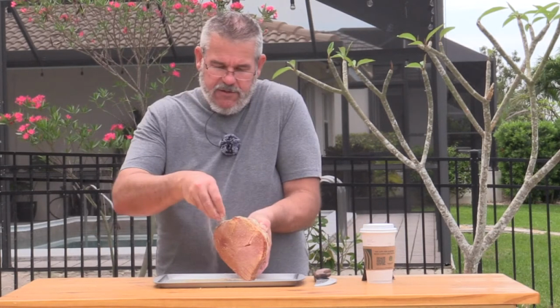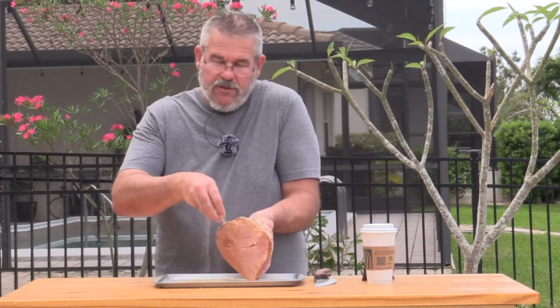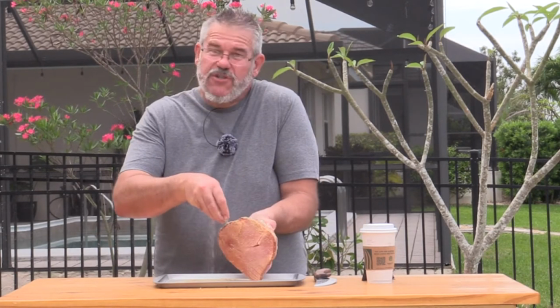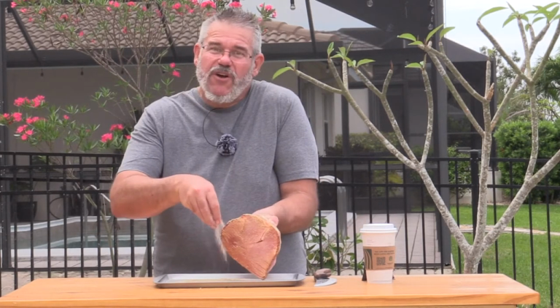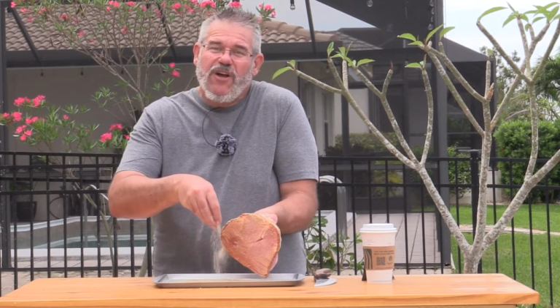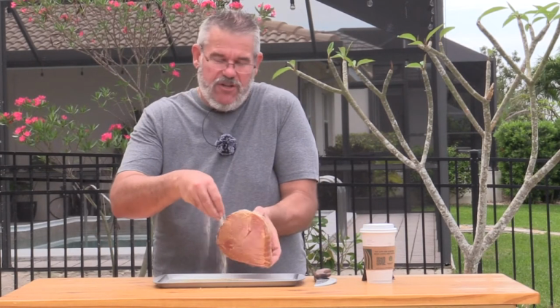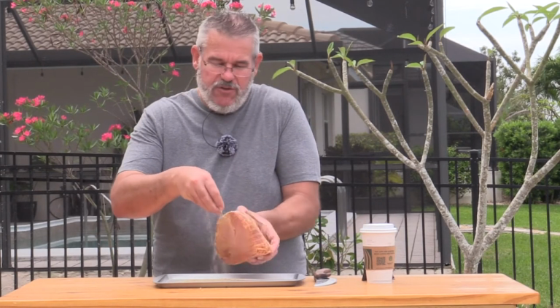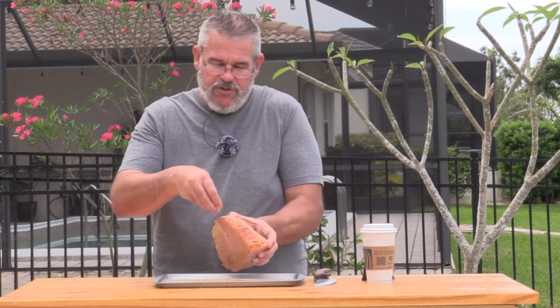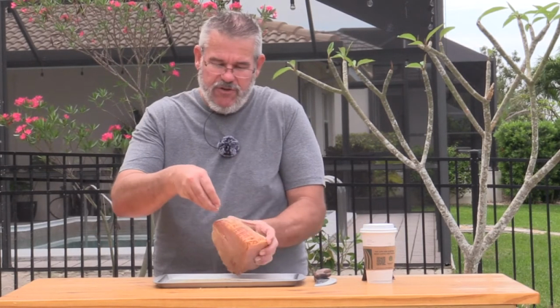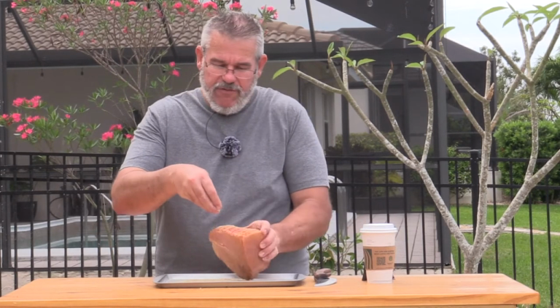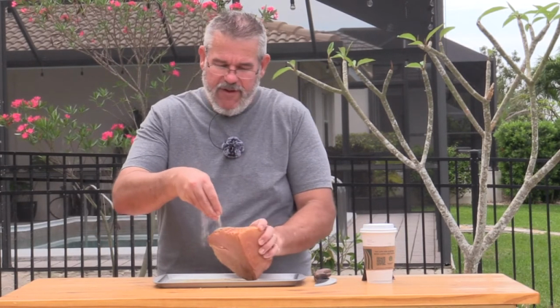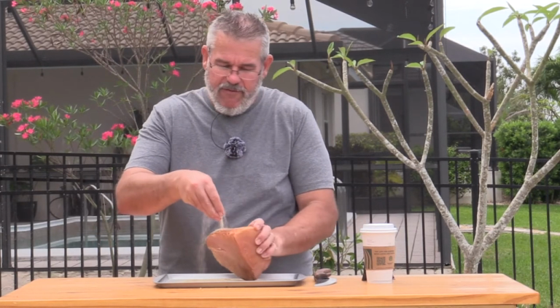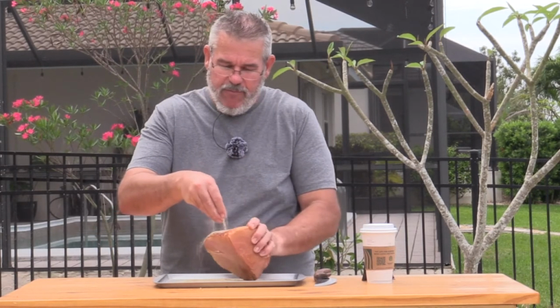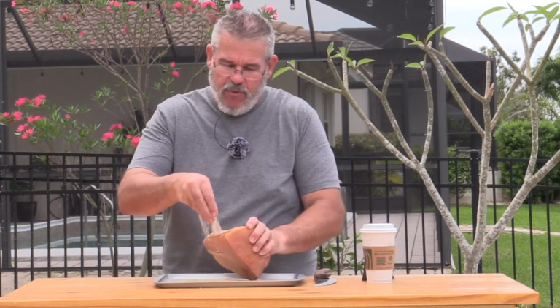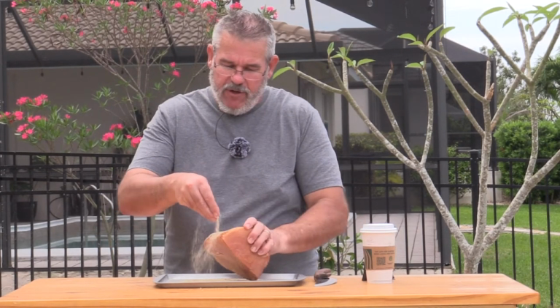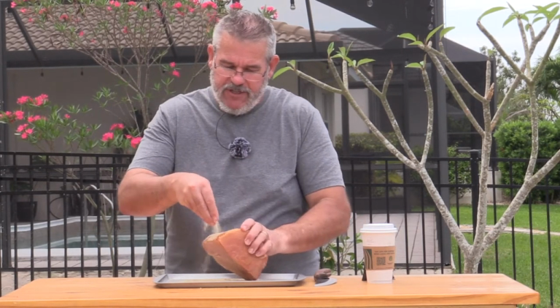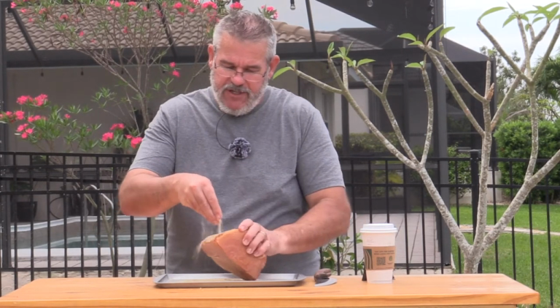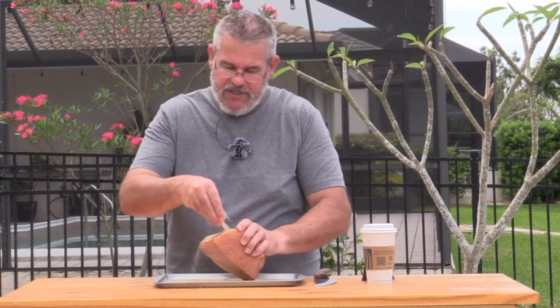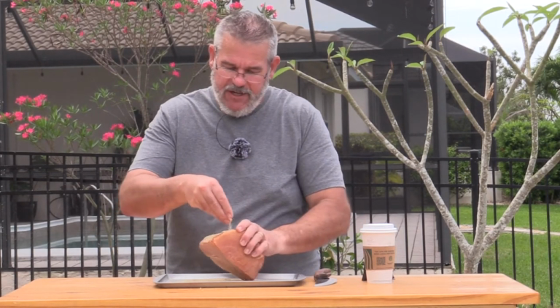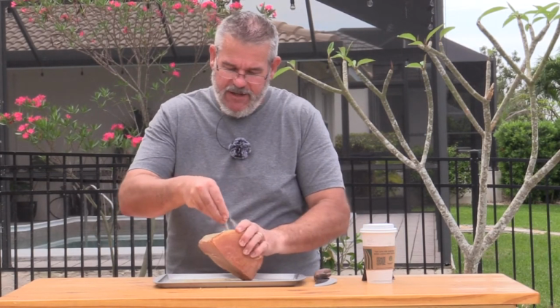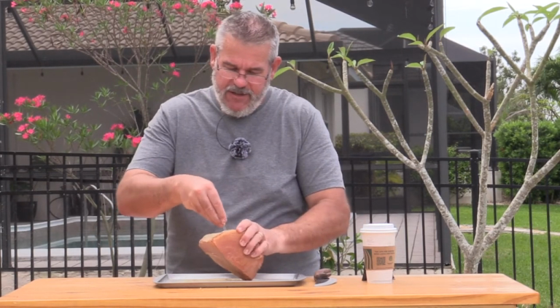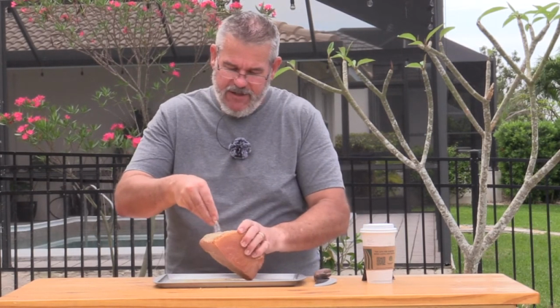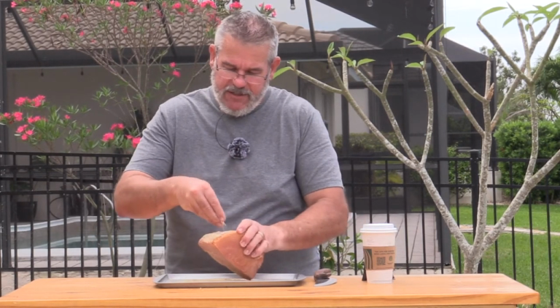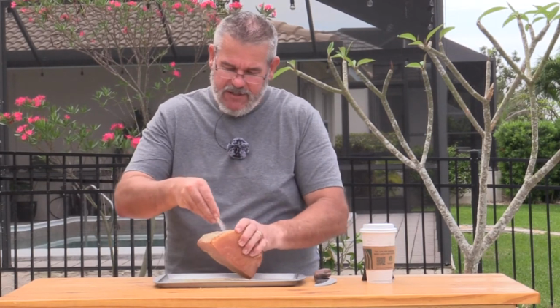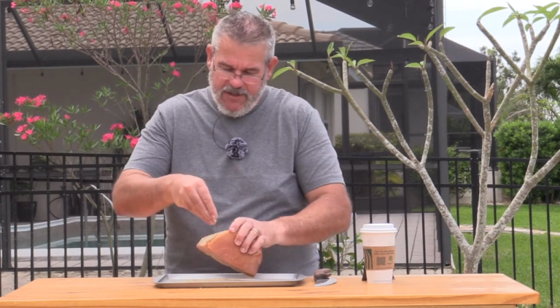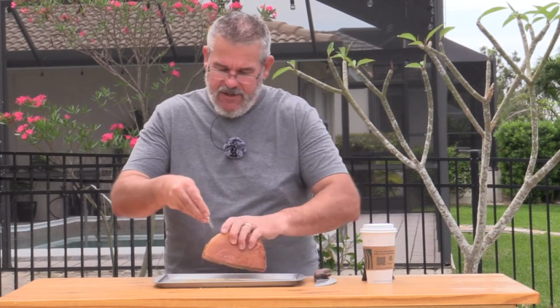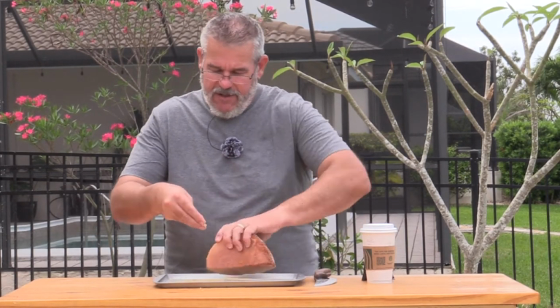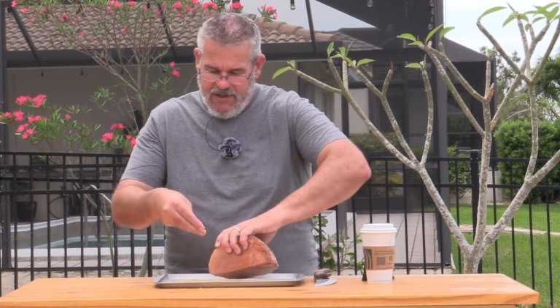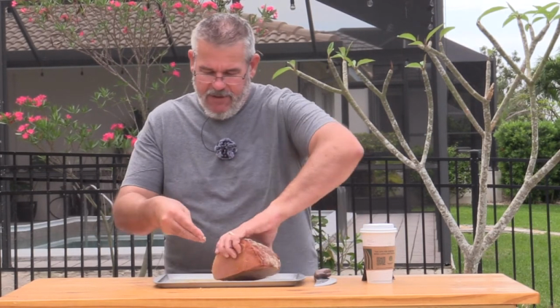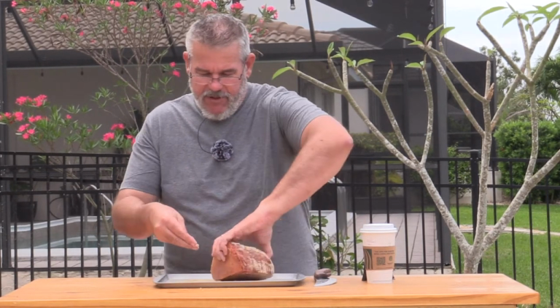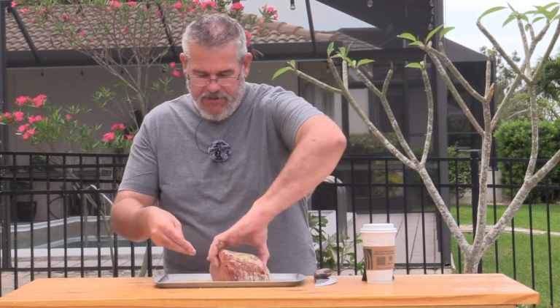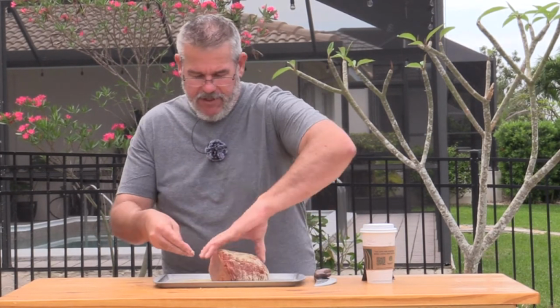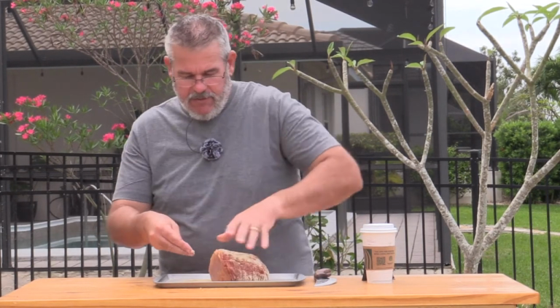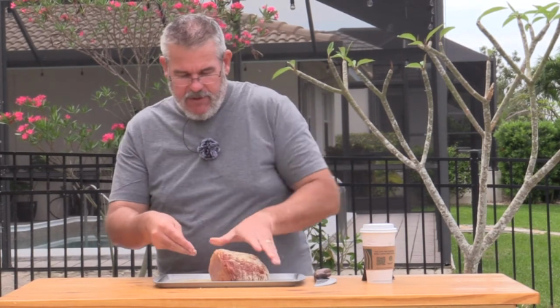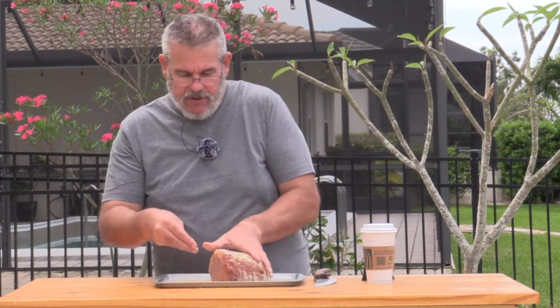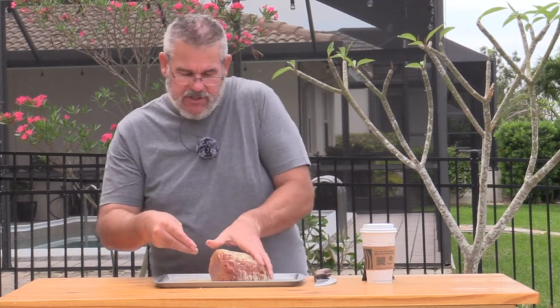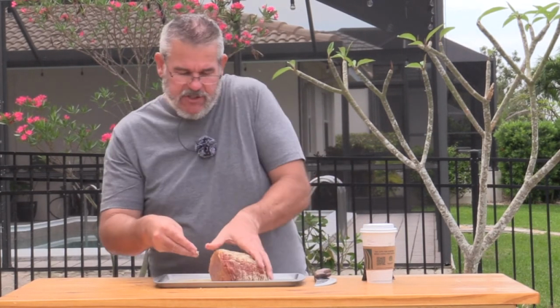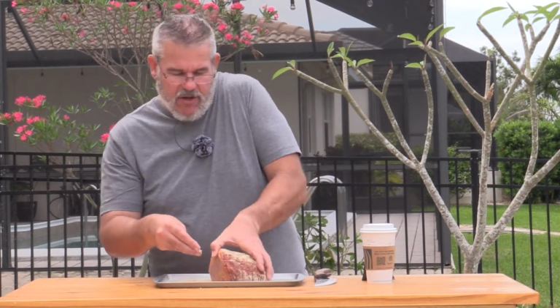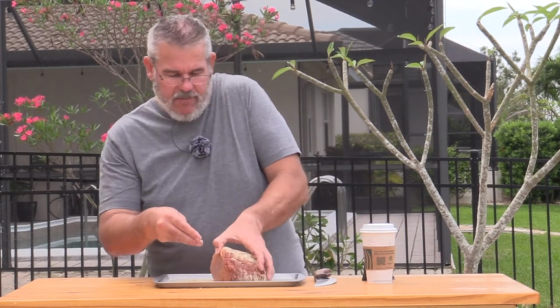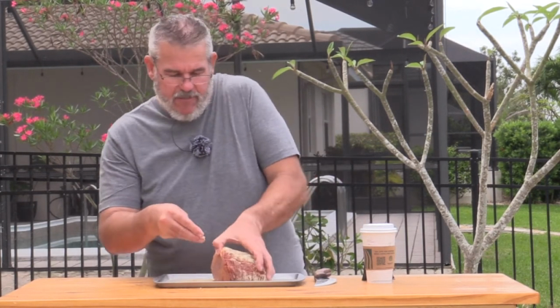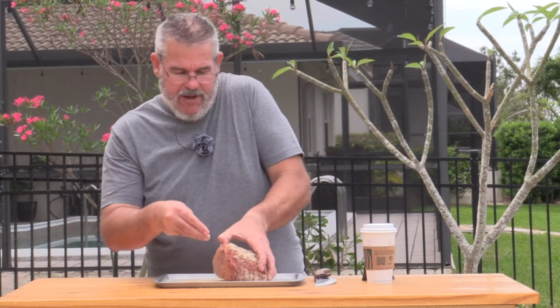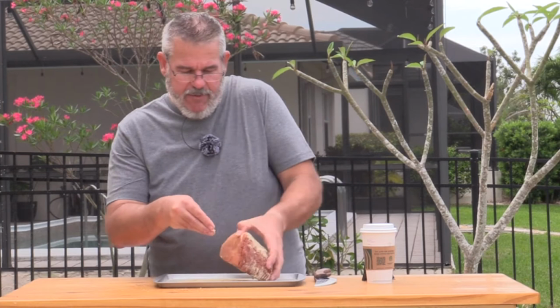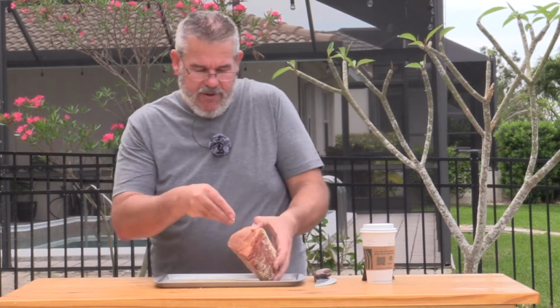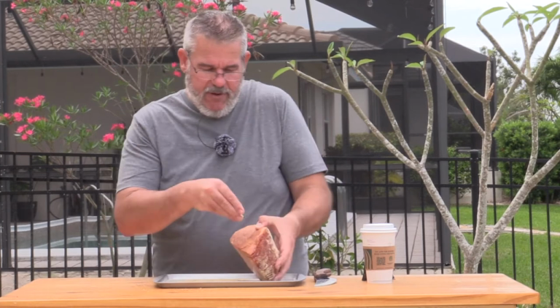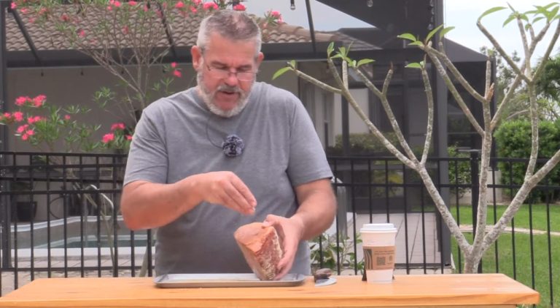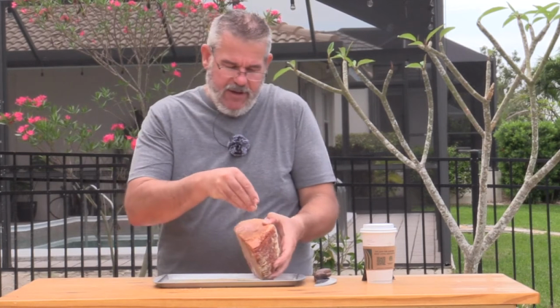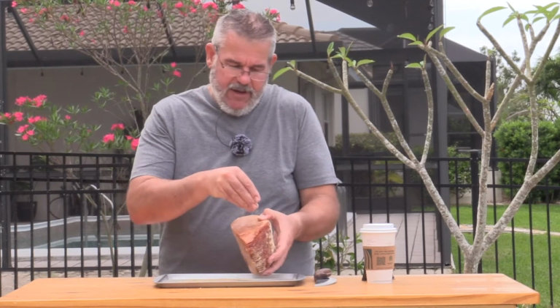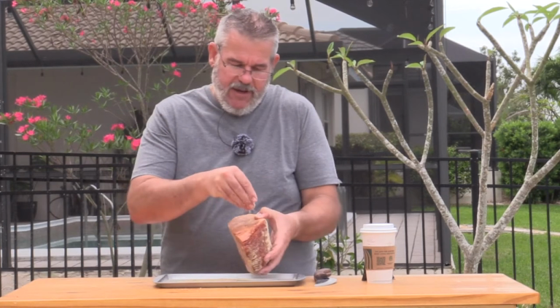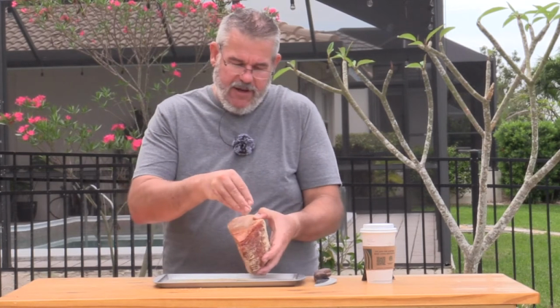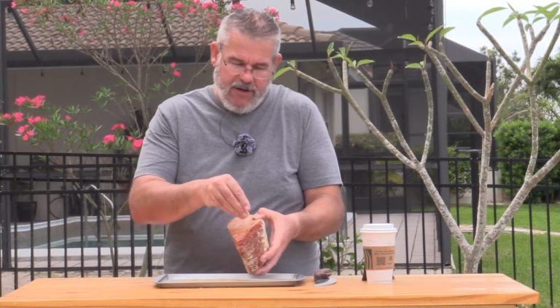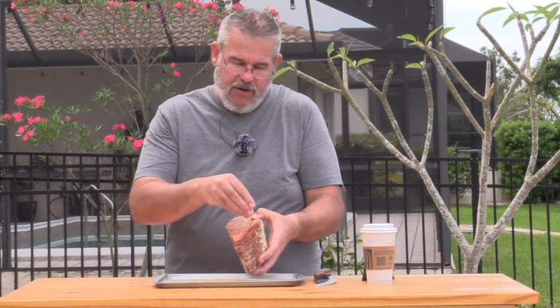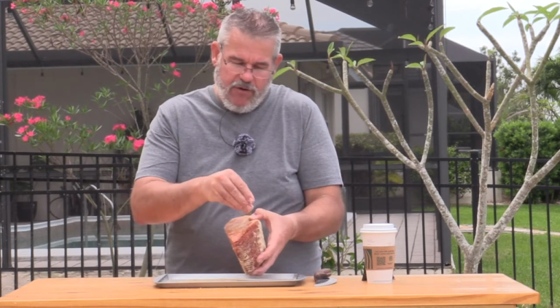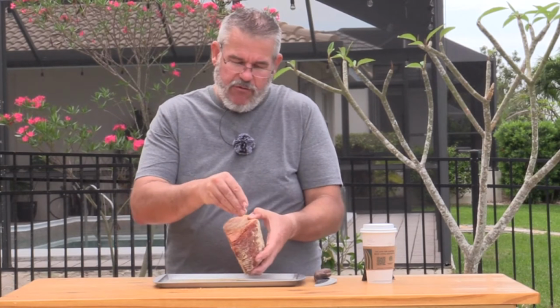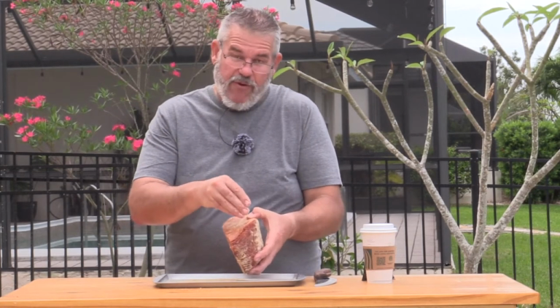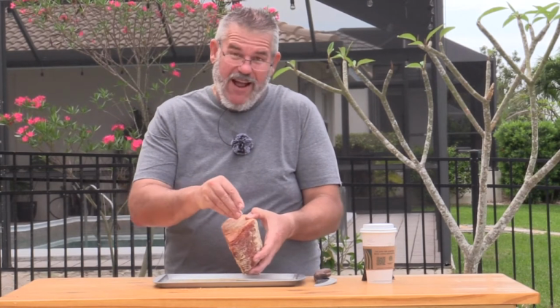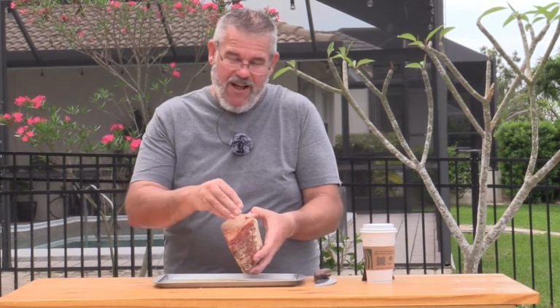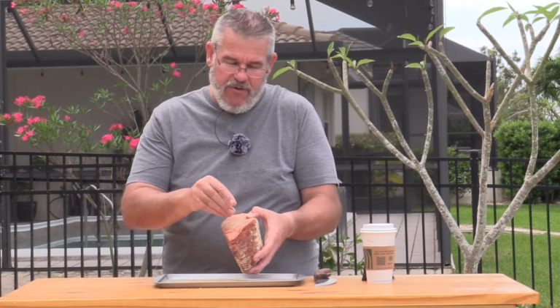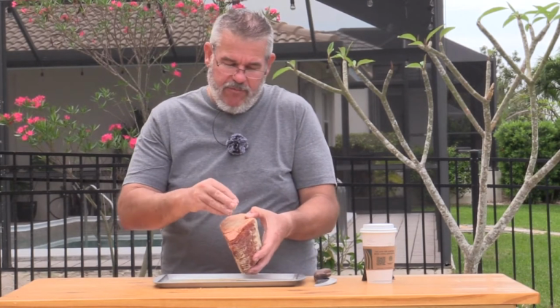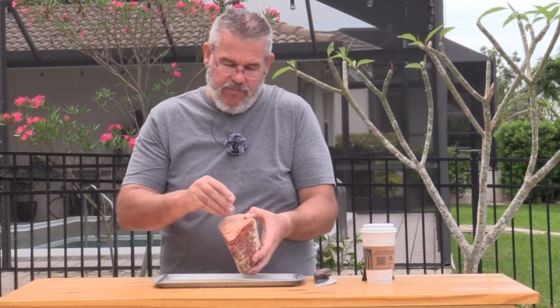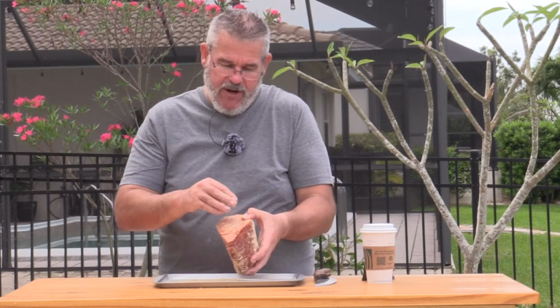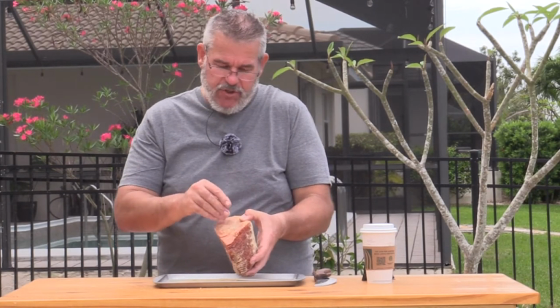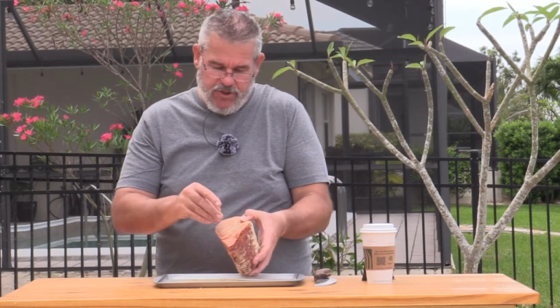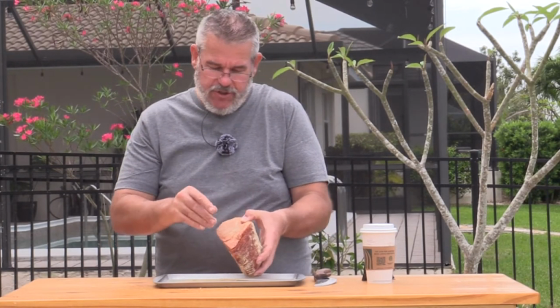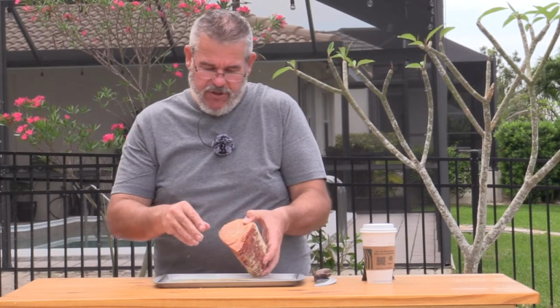Just go ahead and use your favorite pork seasoning on this. I'm doing this with a little salt, pepper, and ground brown sugar.